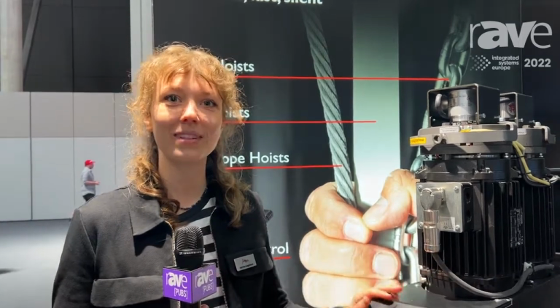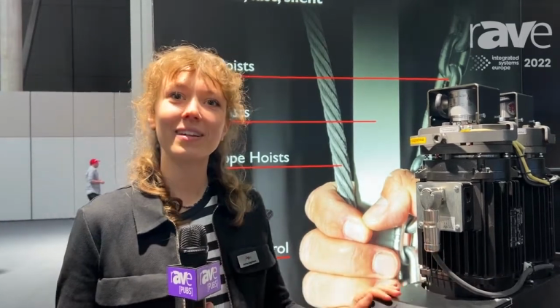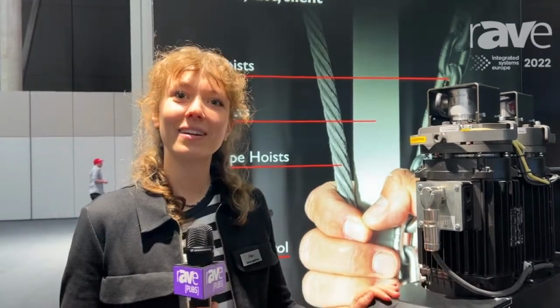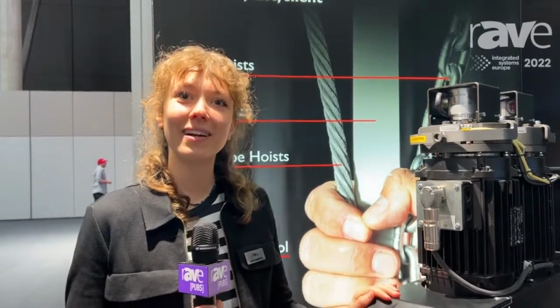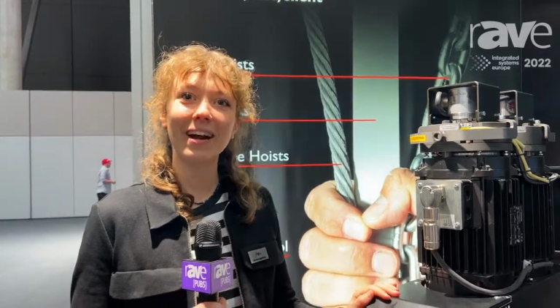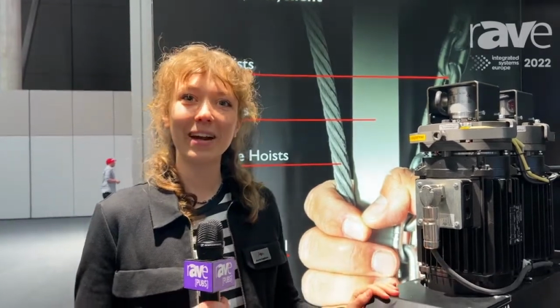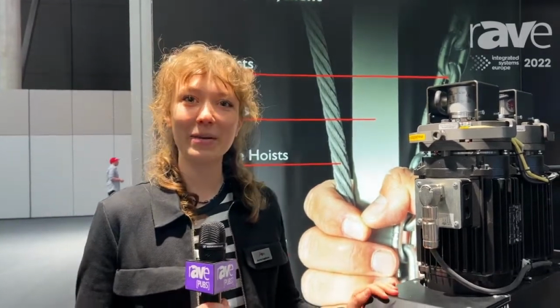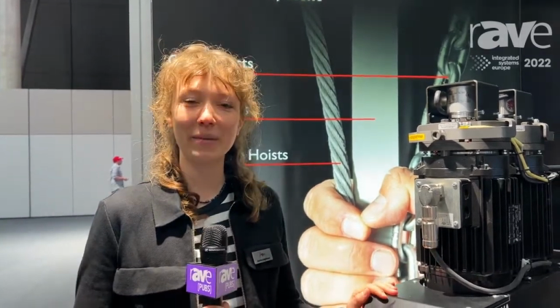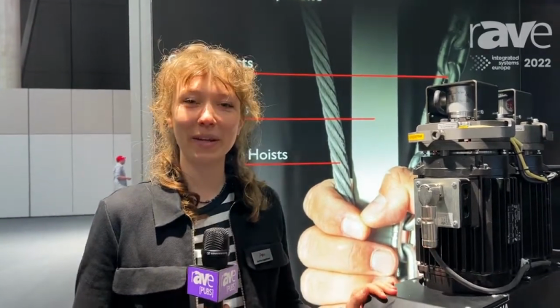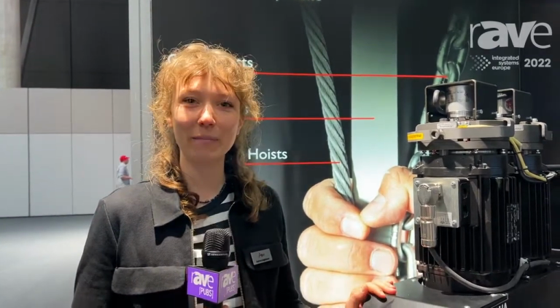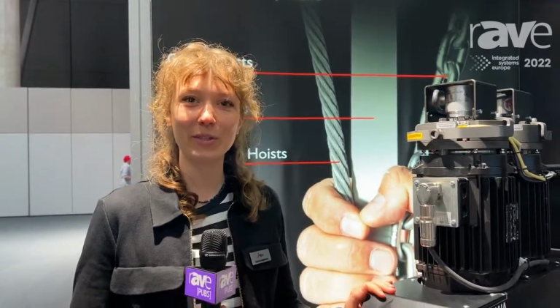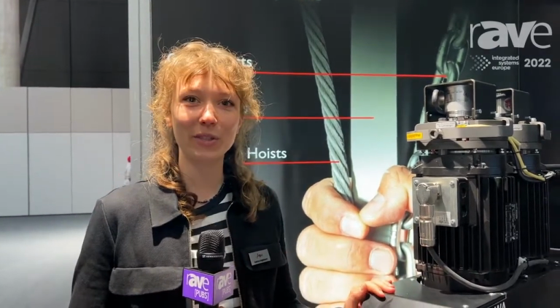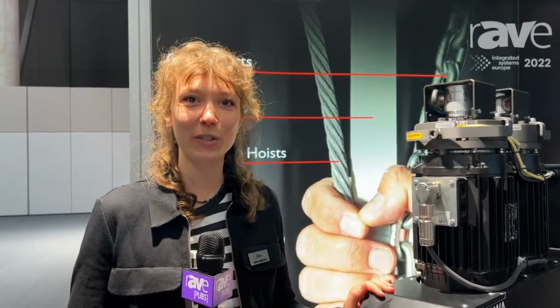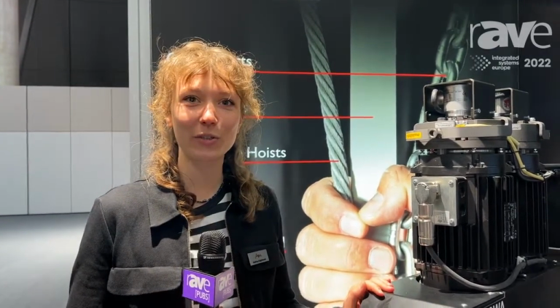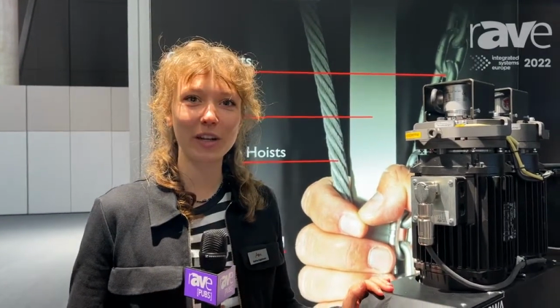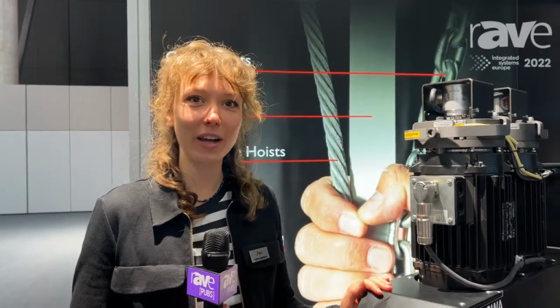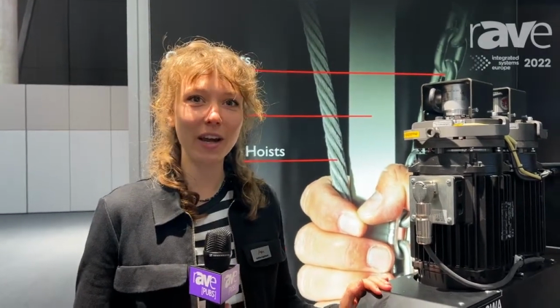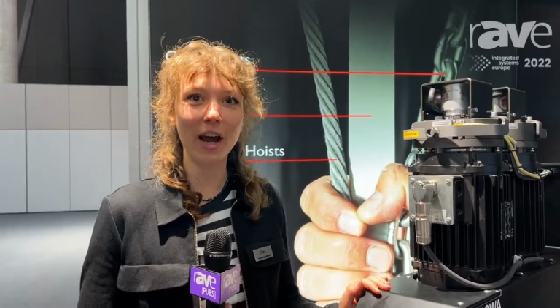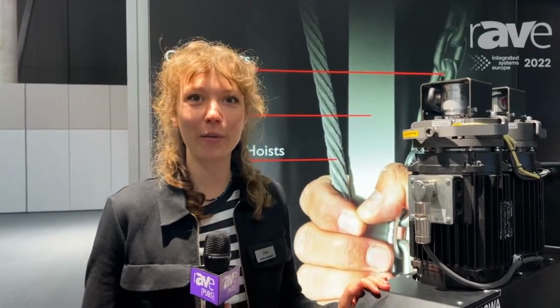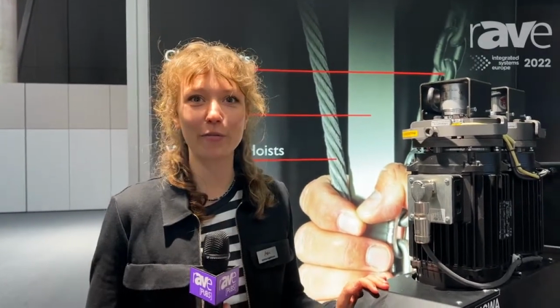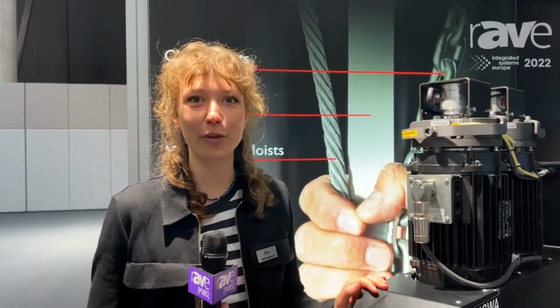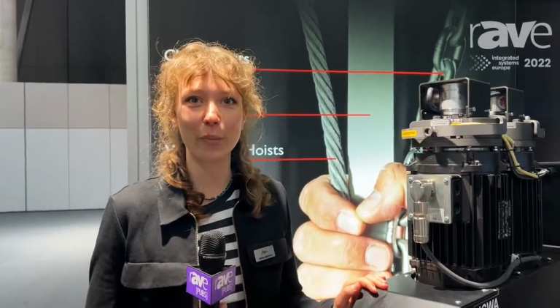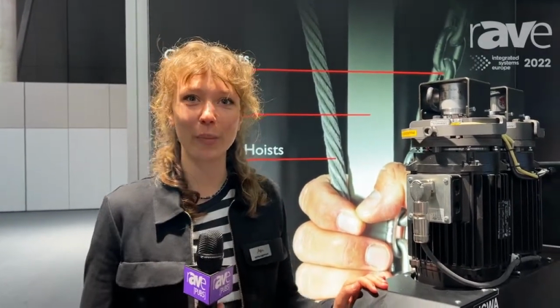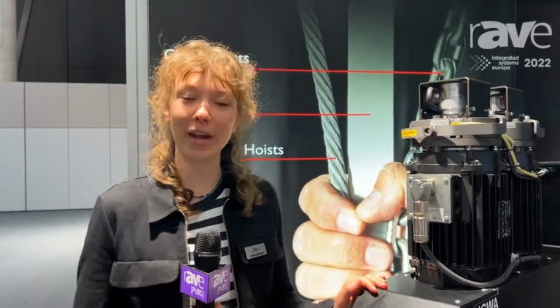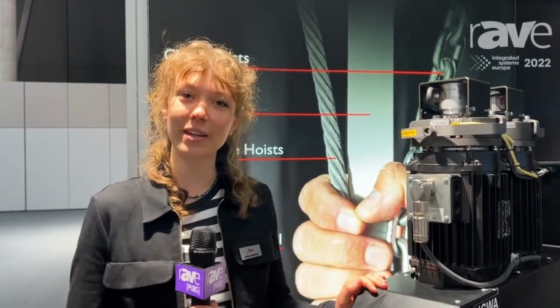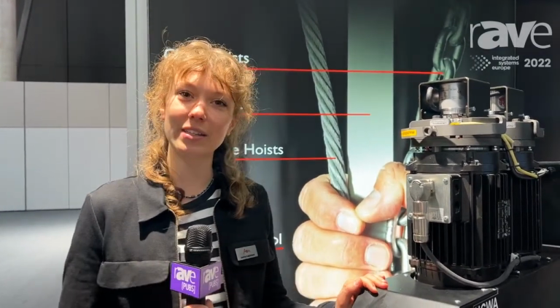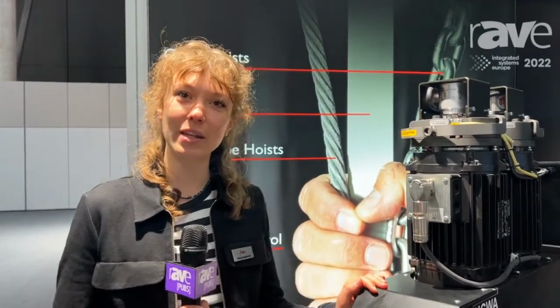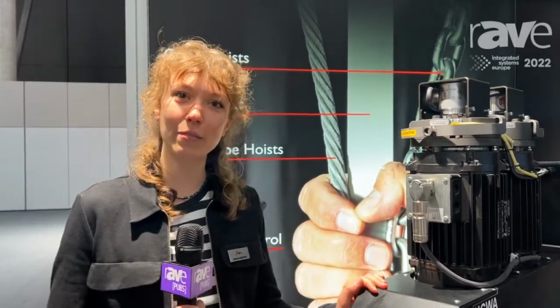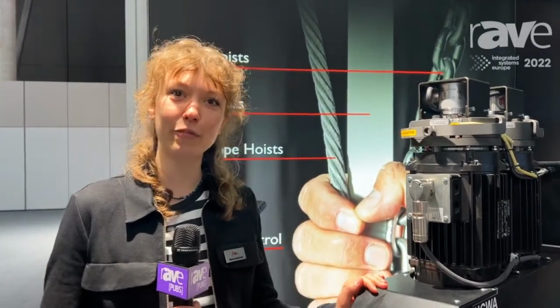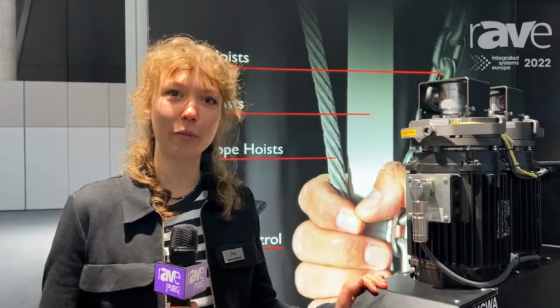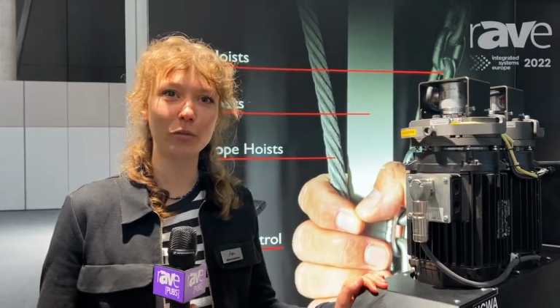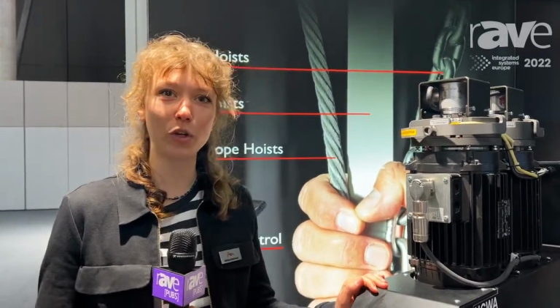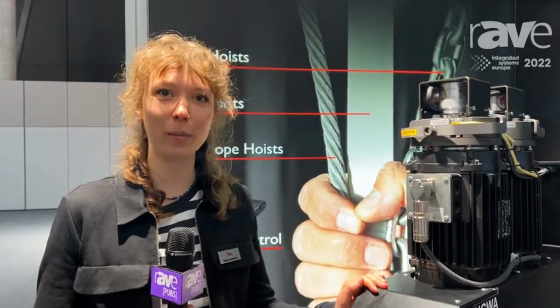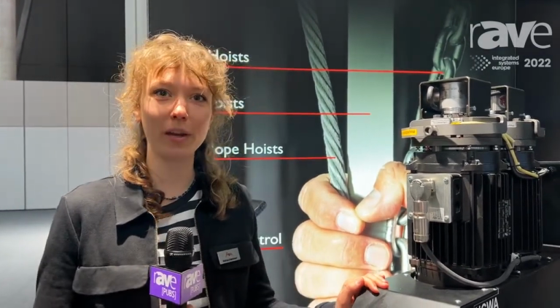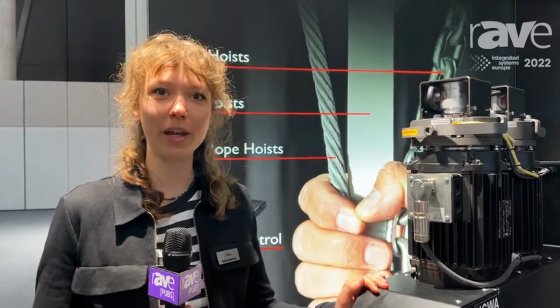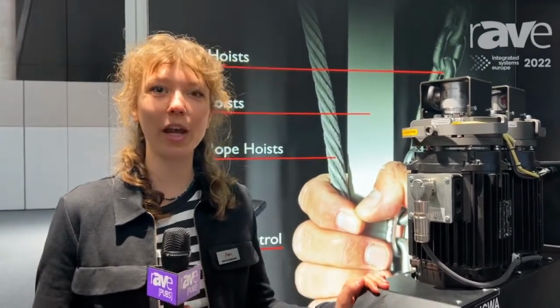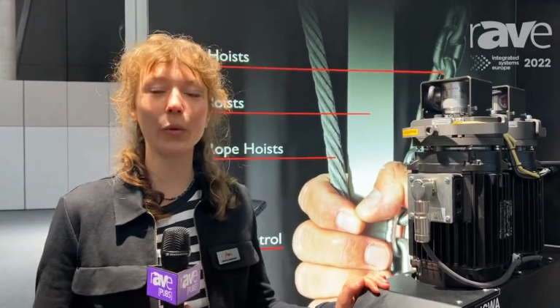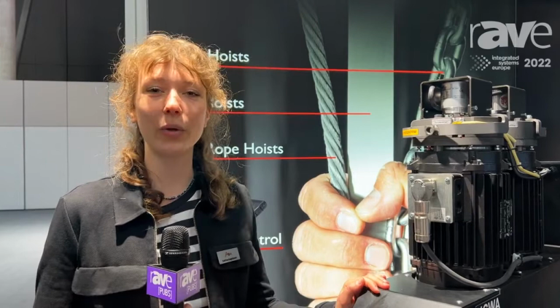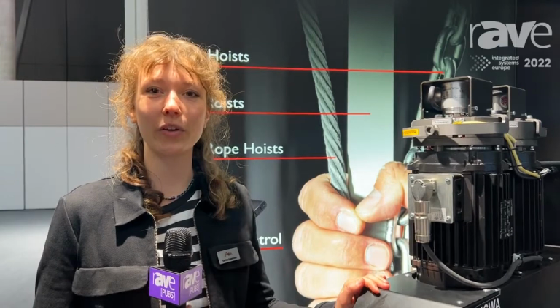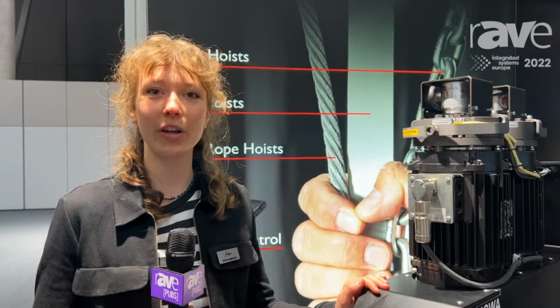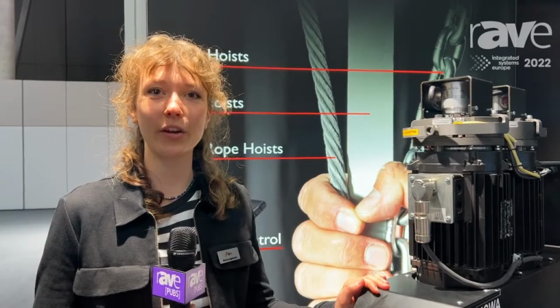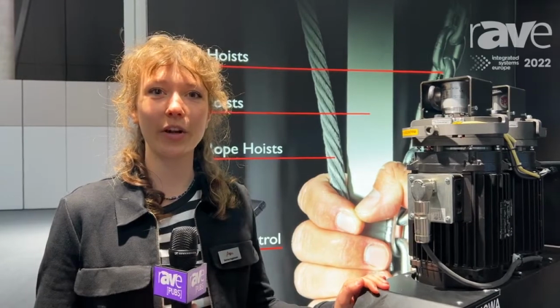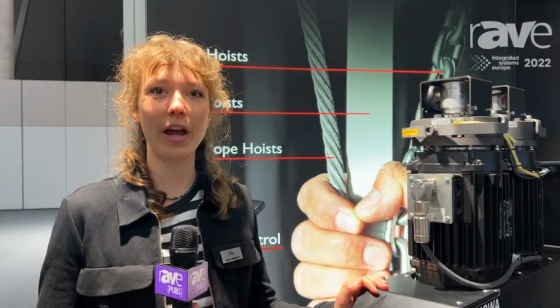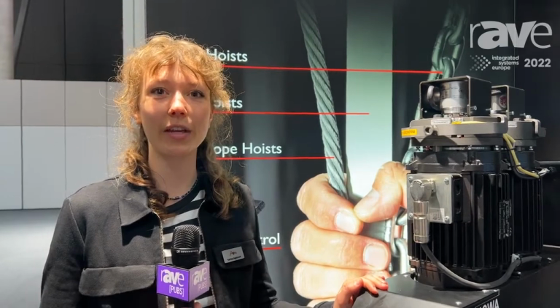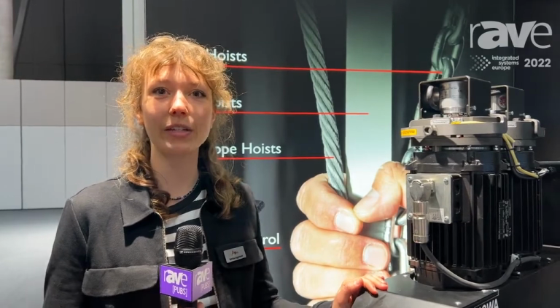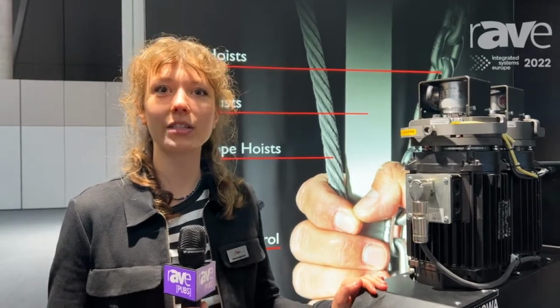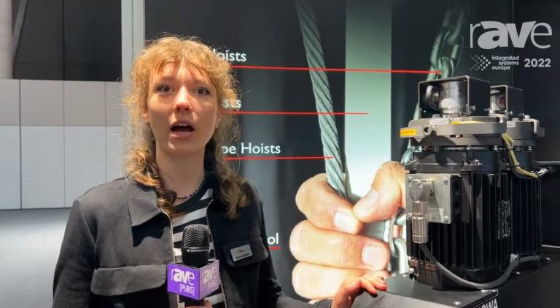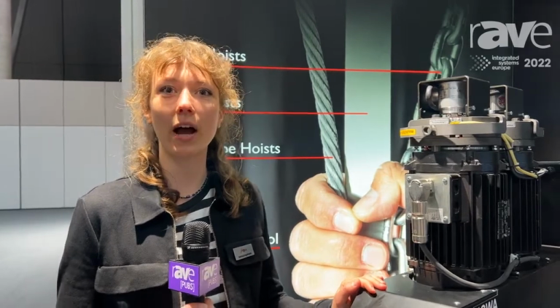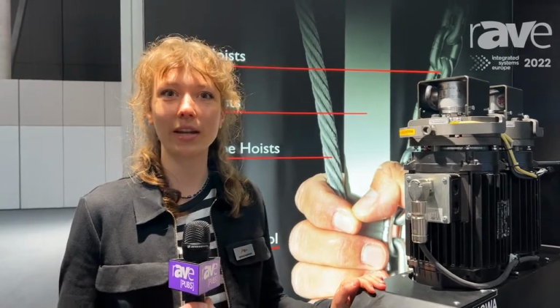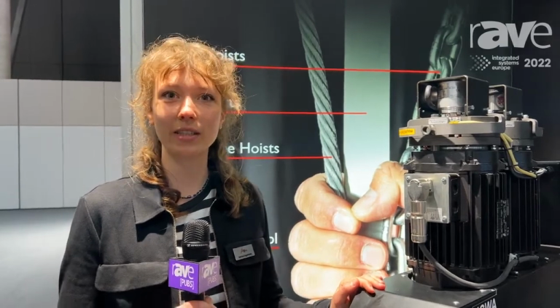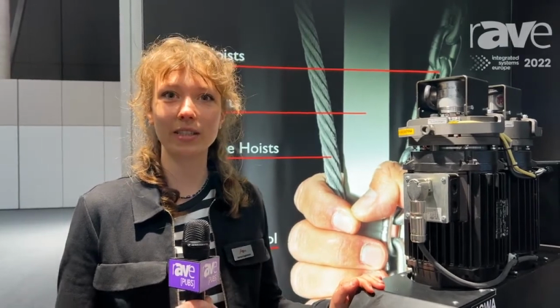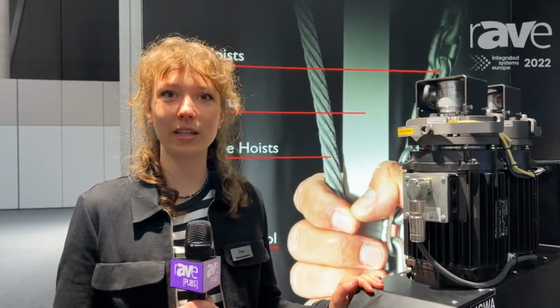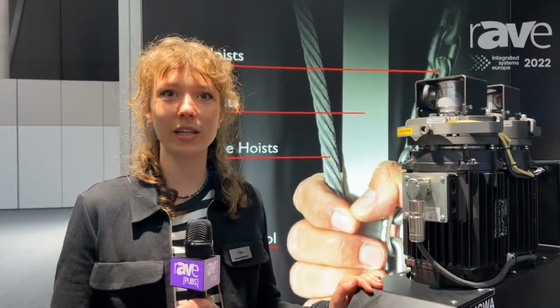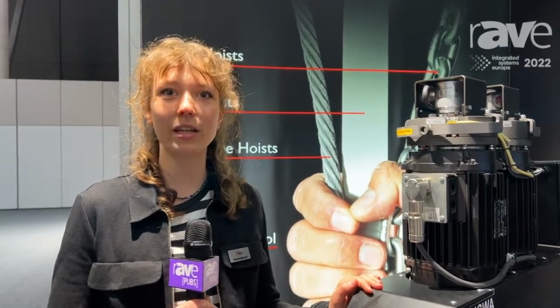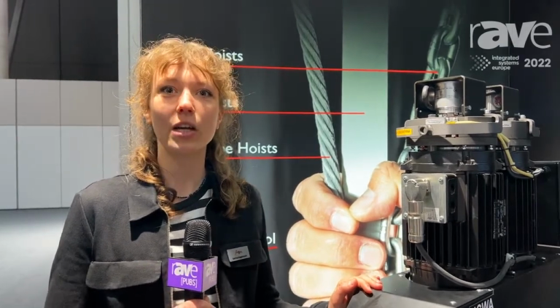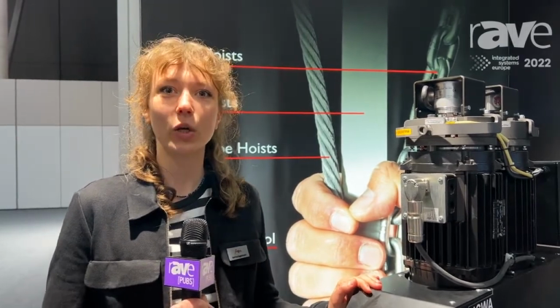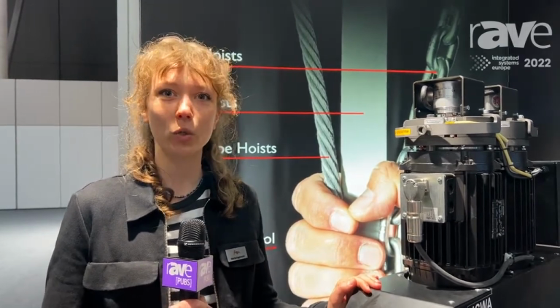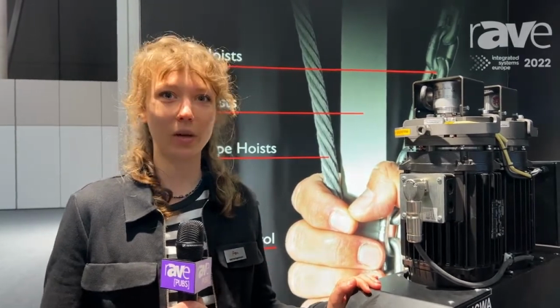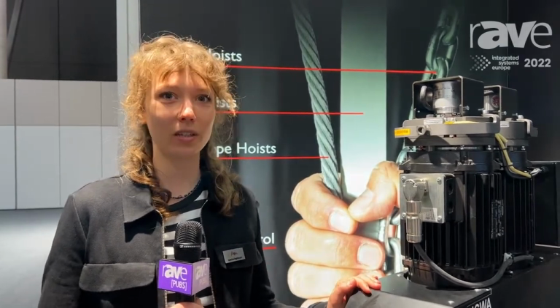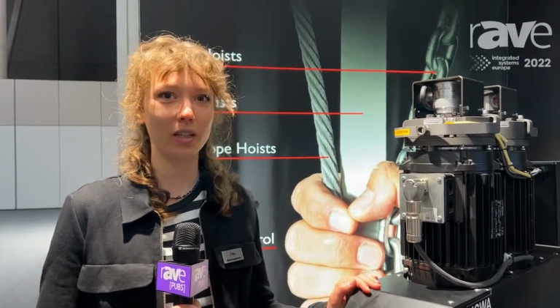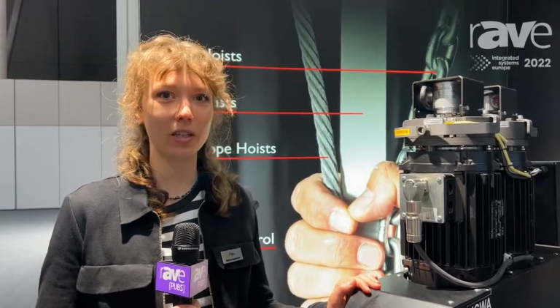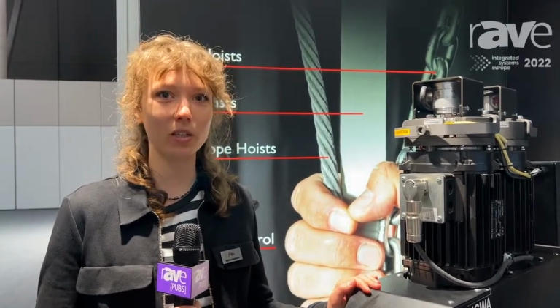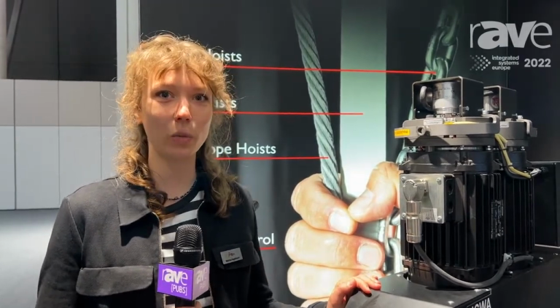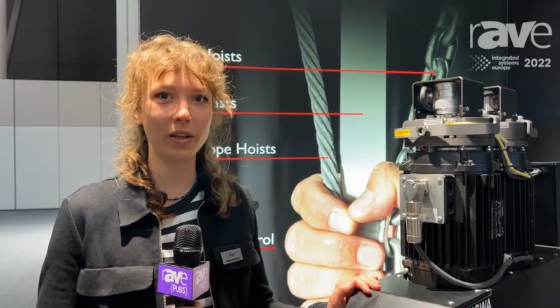Hi, my name is Katrina. I'm from ASM from Germany and we're here at ISE 2022.